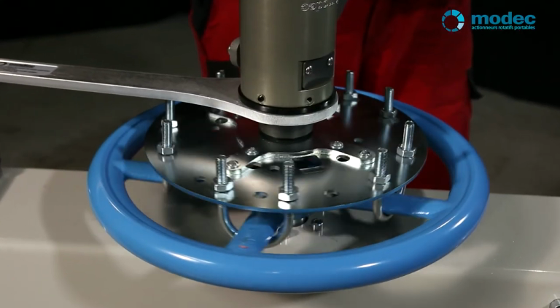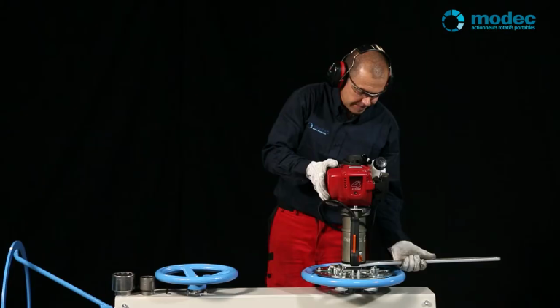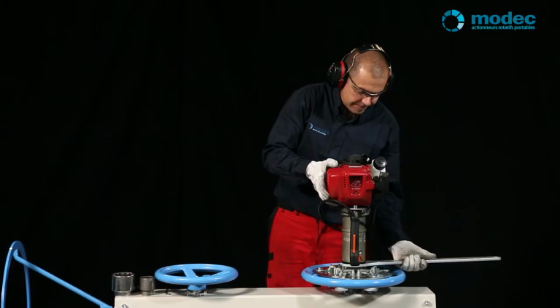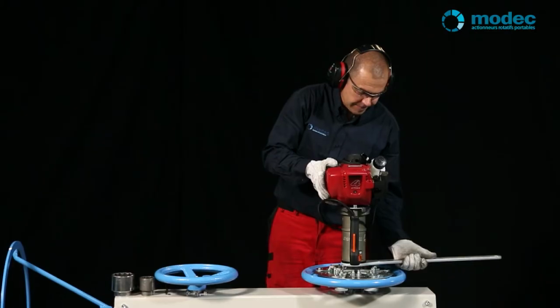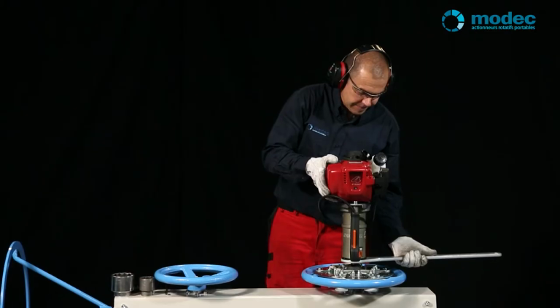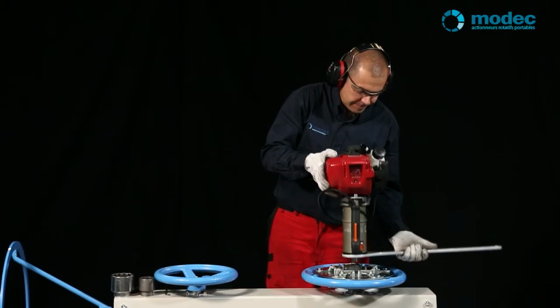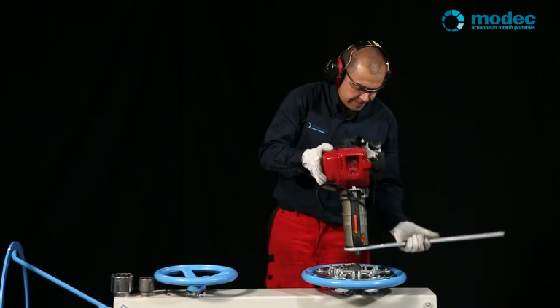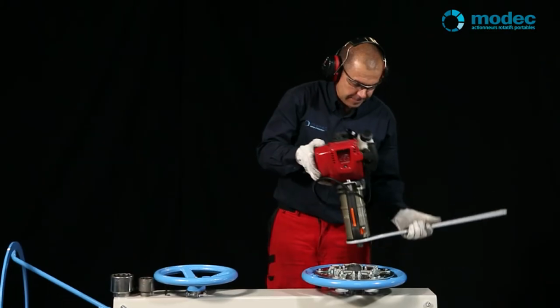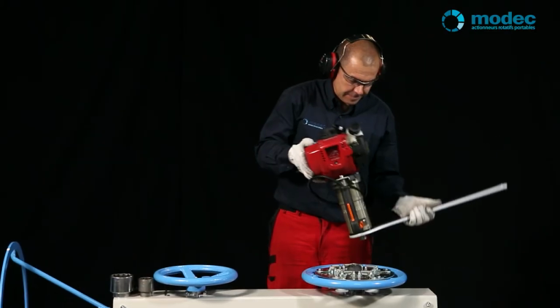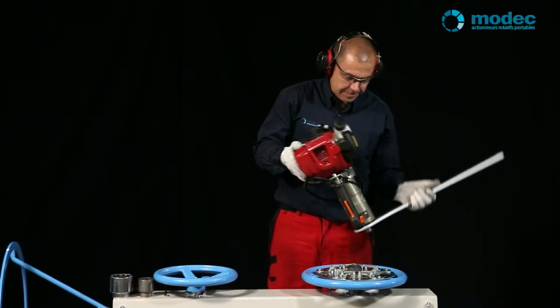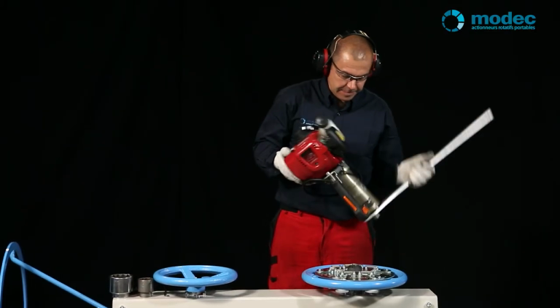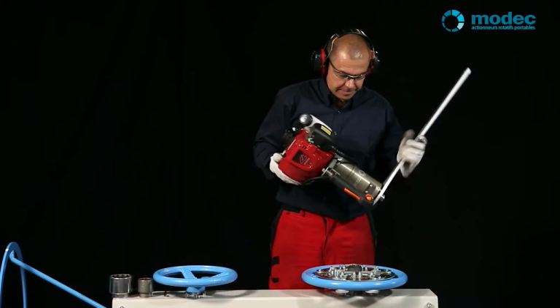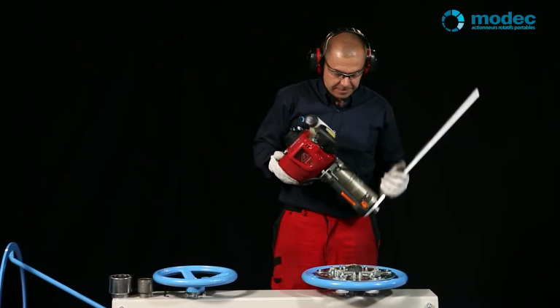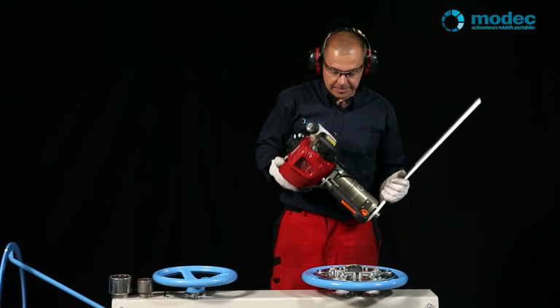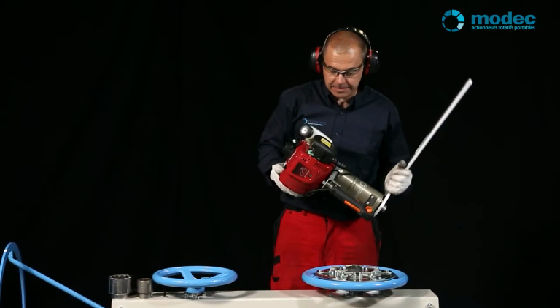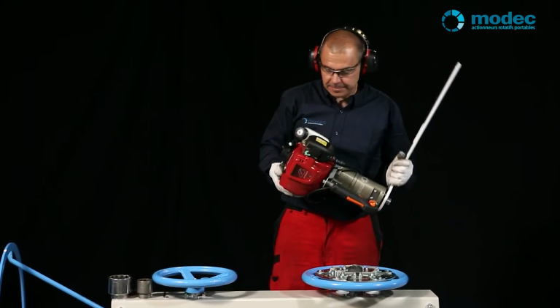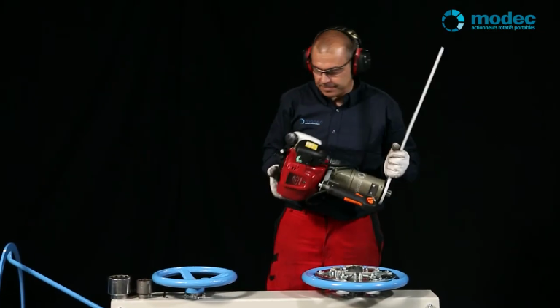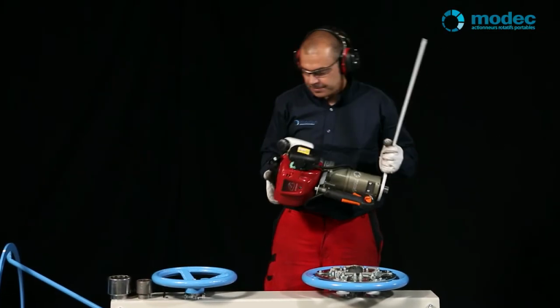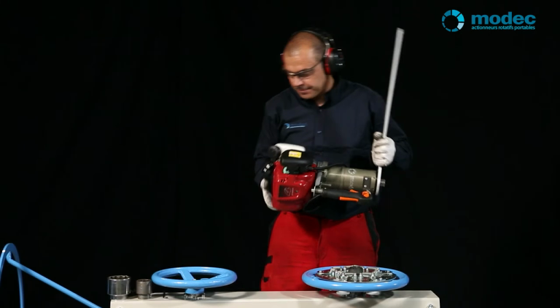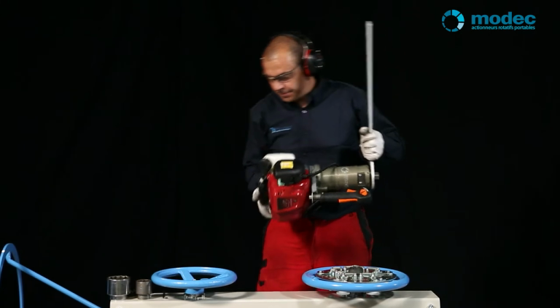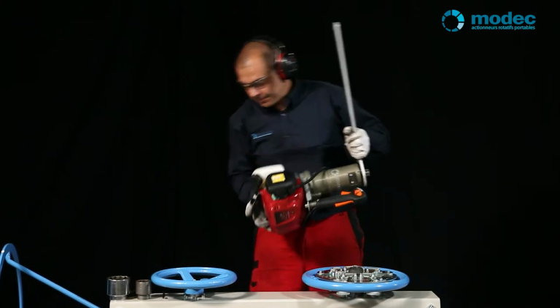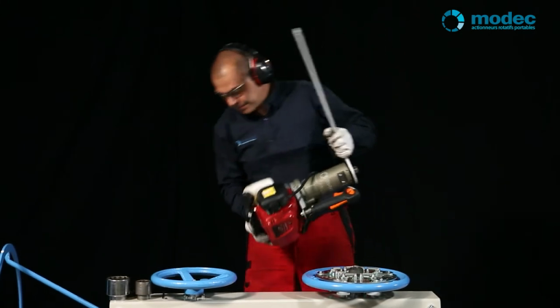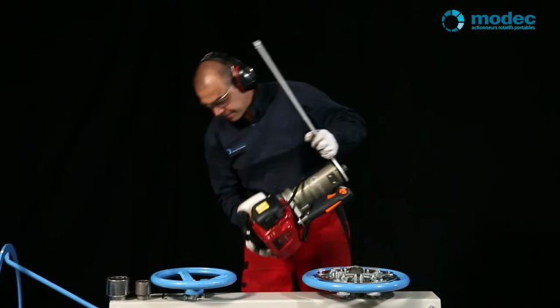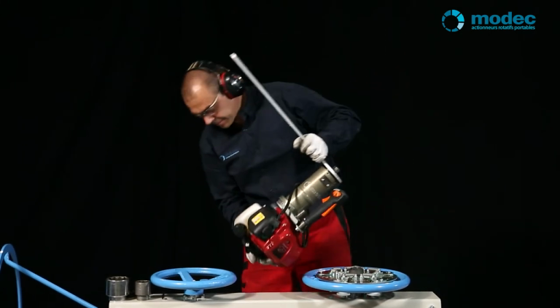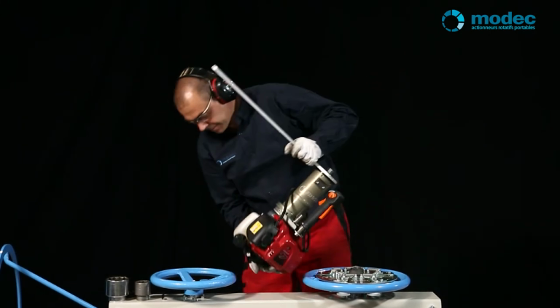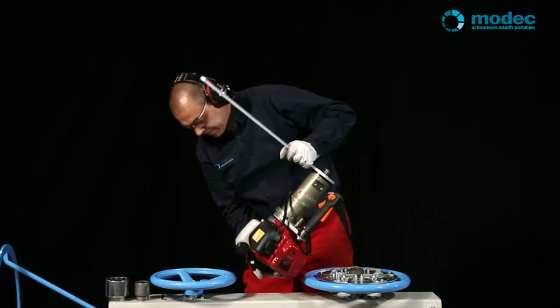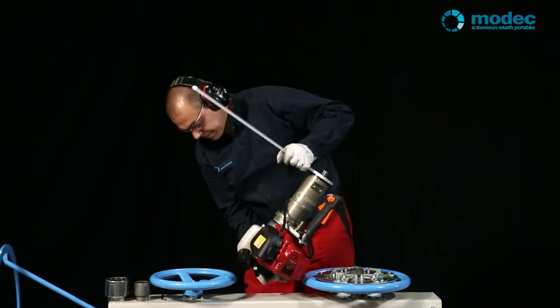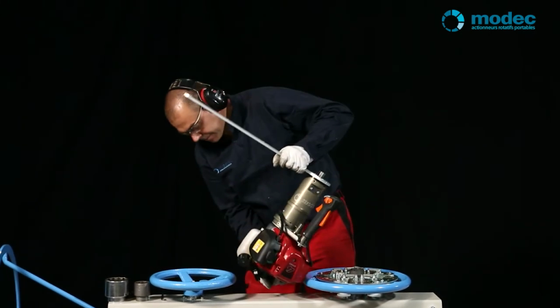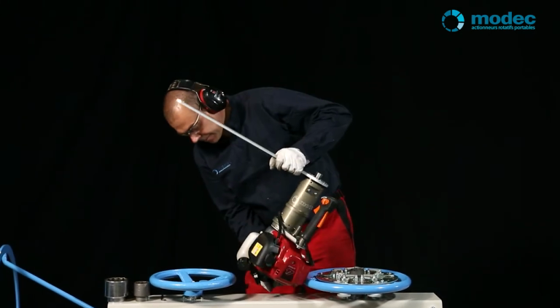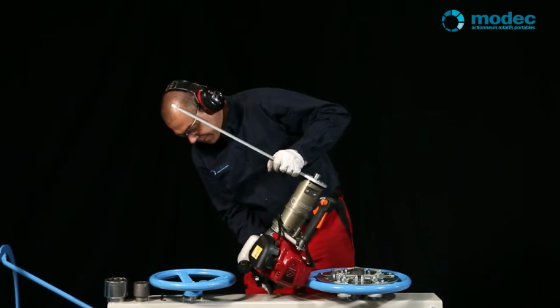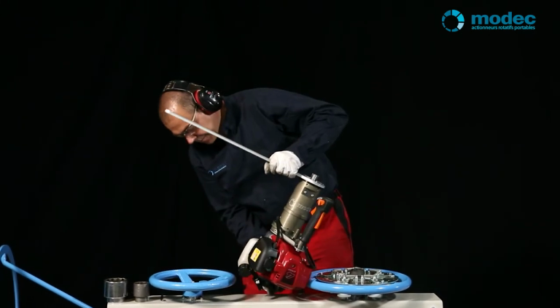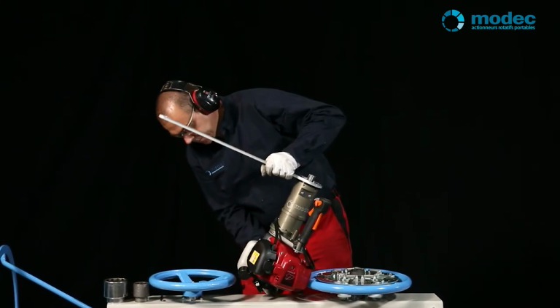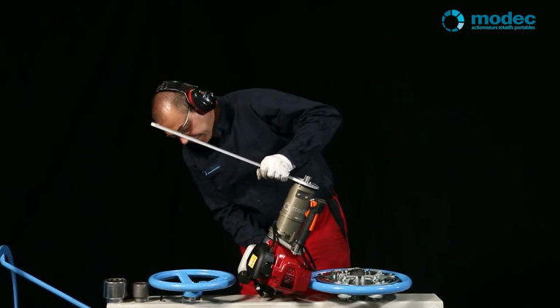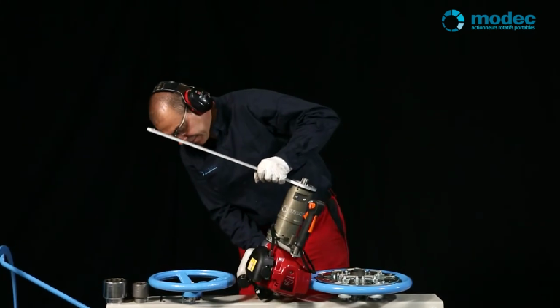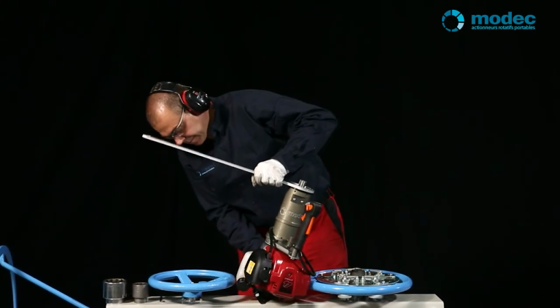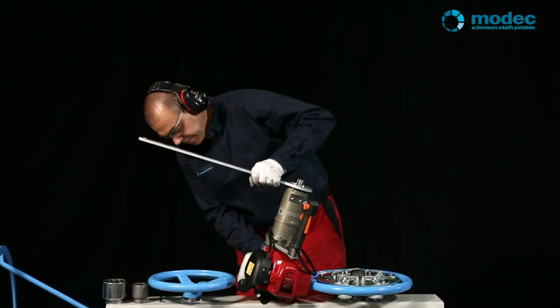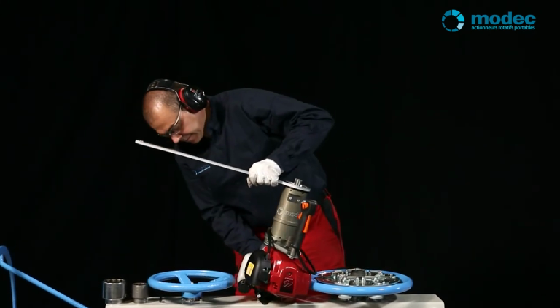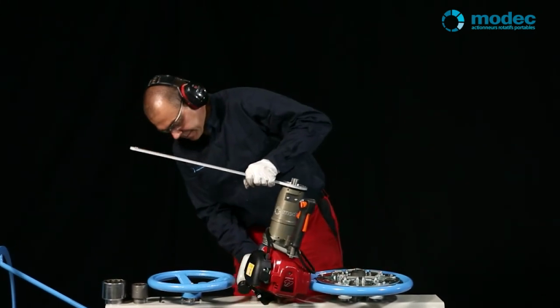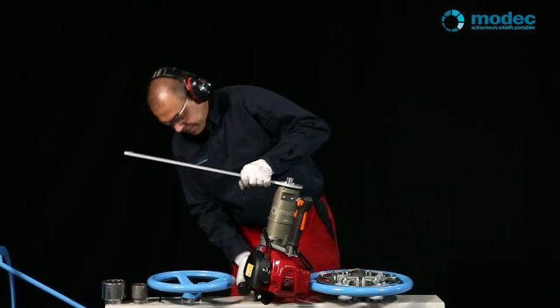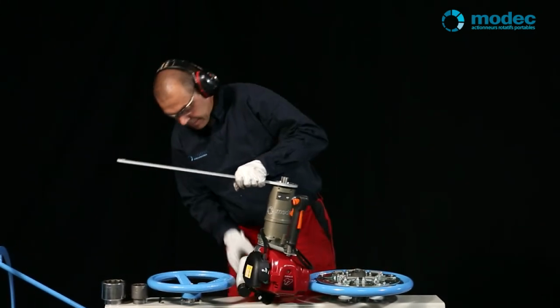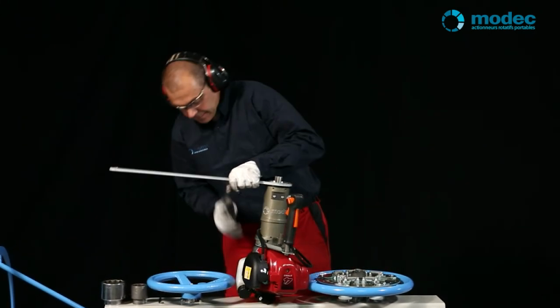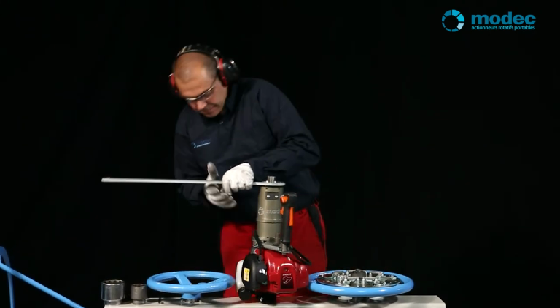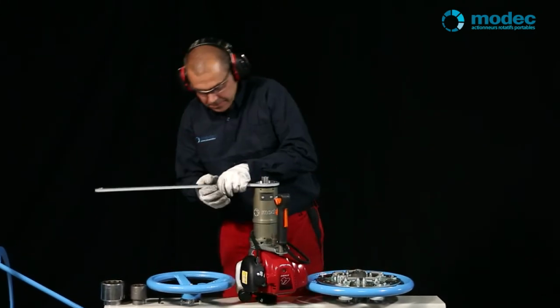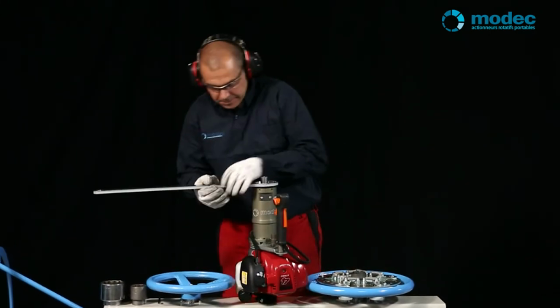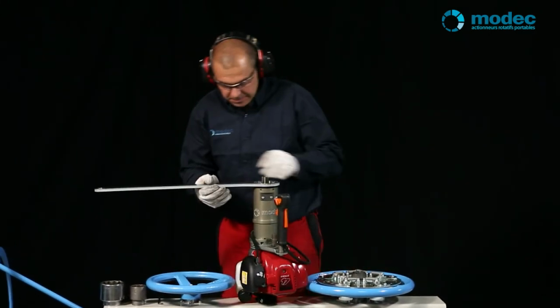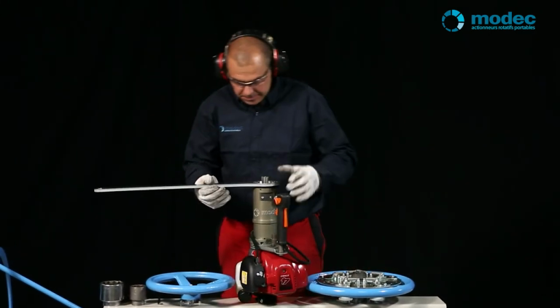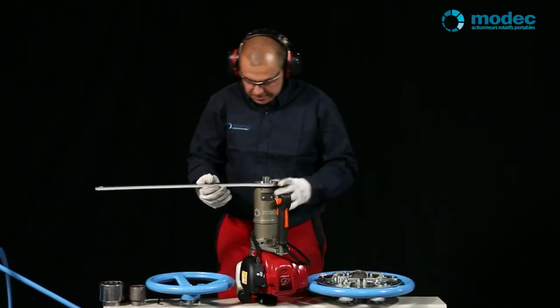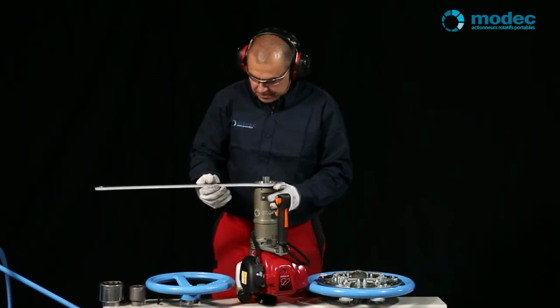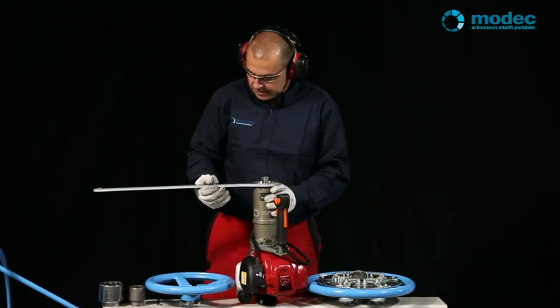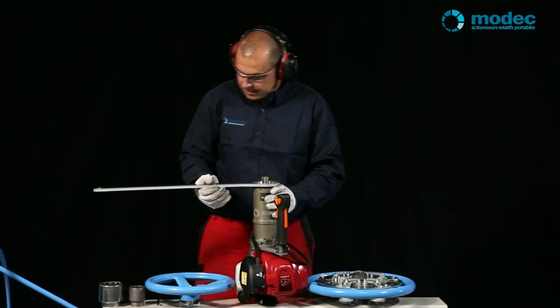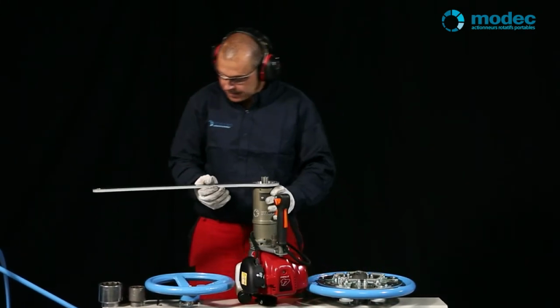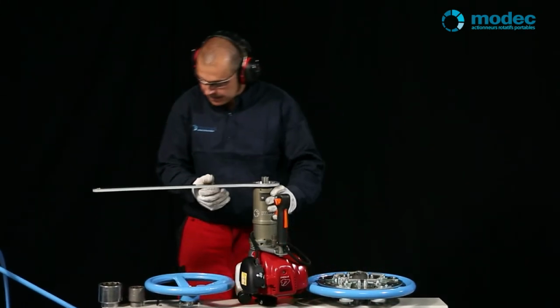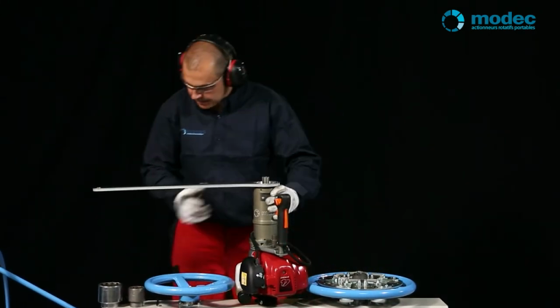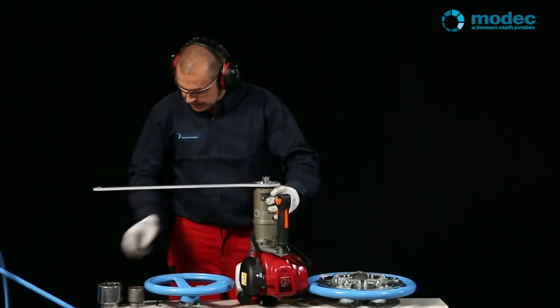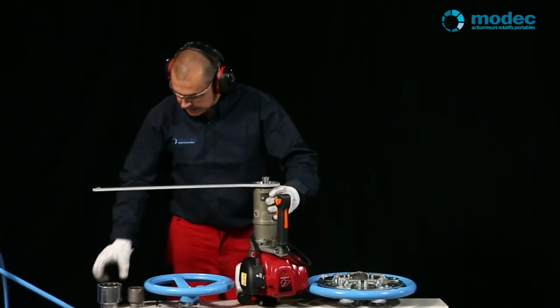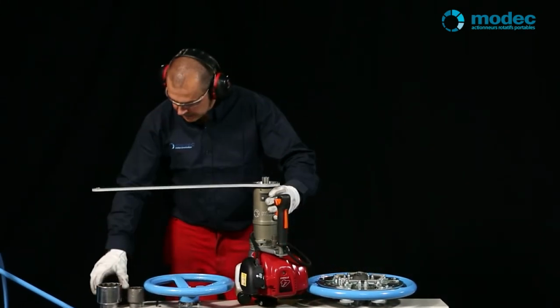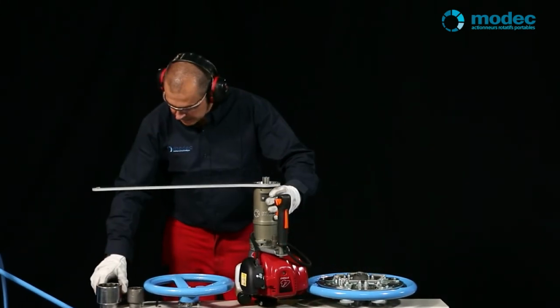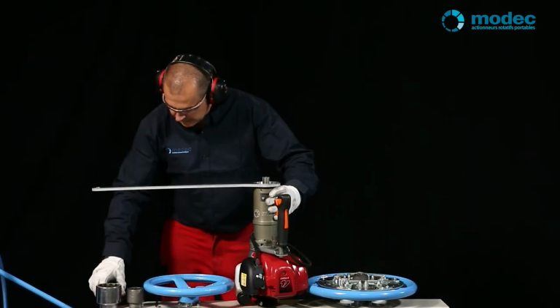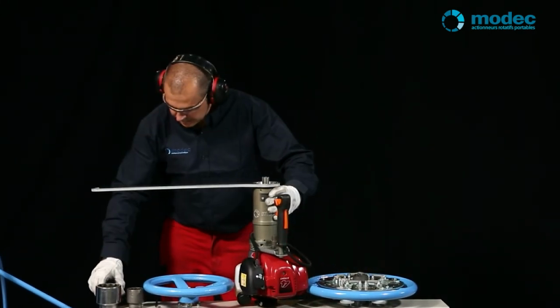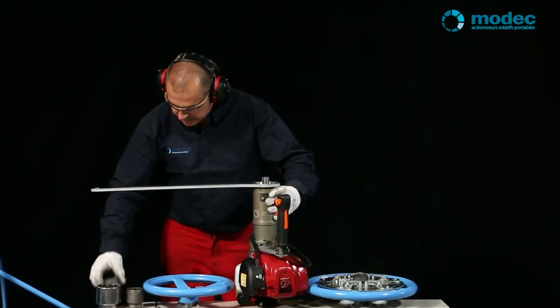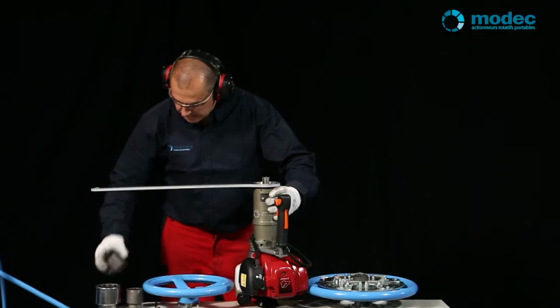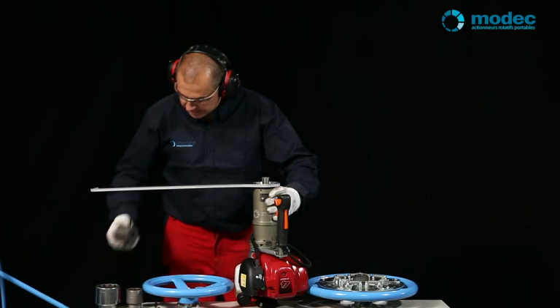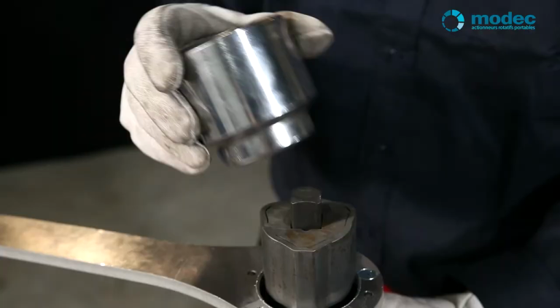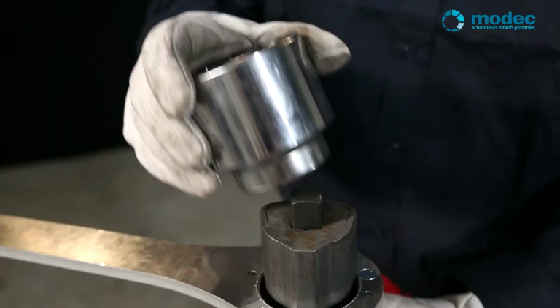If the device that you want to turn doesn't have a hand wheel, you can use our standard socket adapter. It's suitable for all standard commercial sockets.